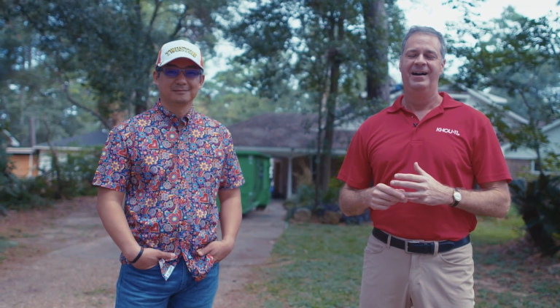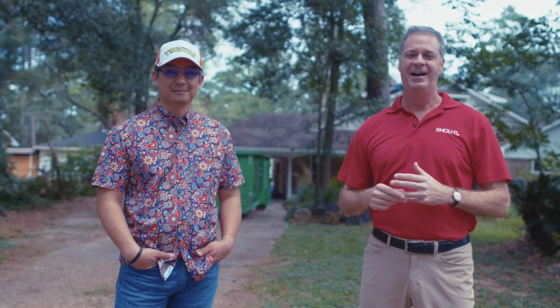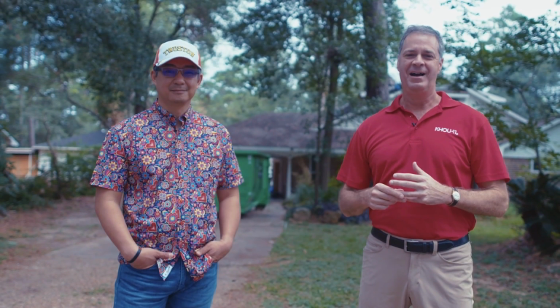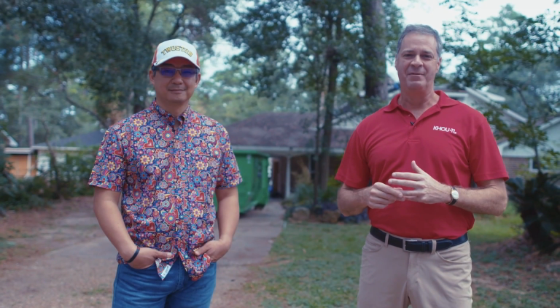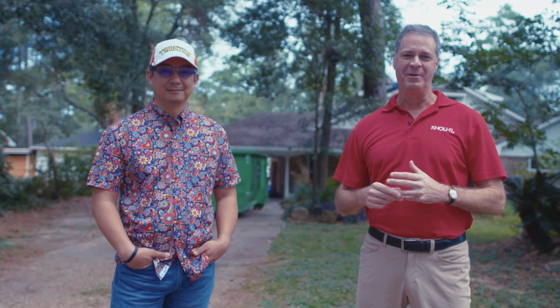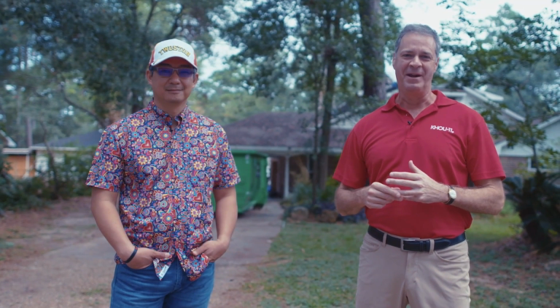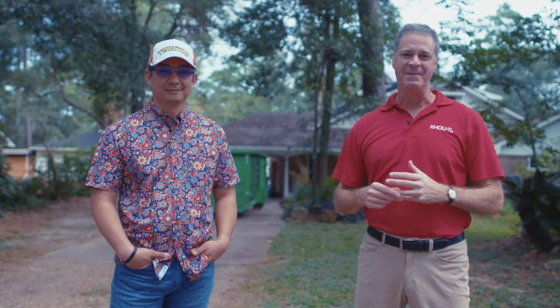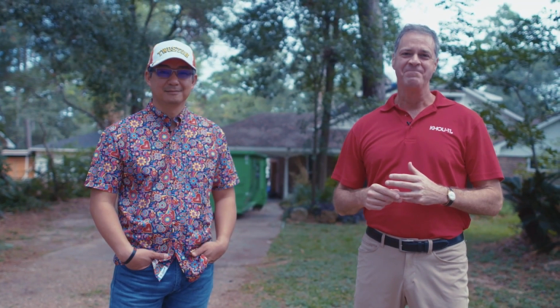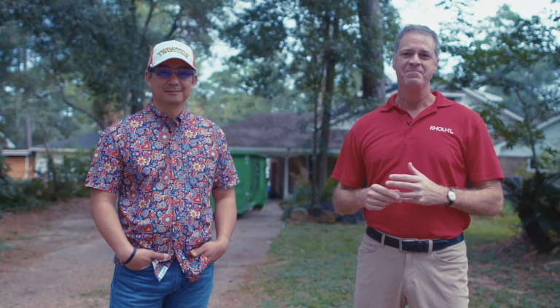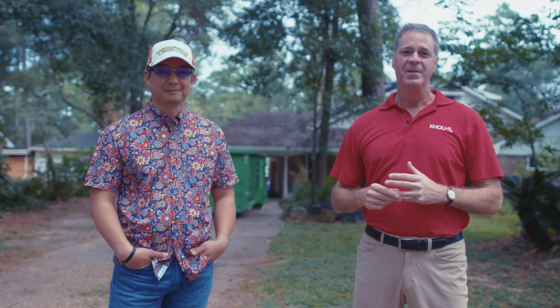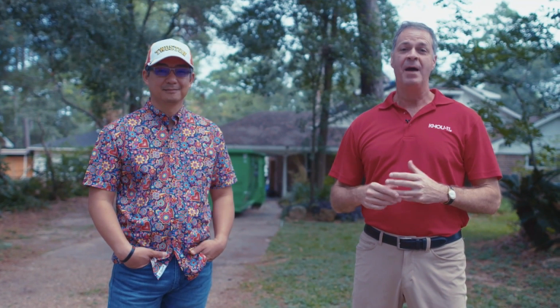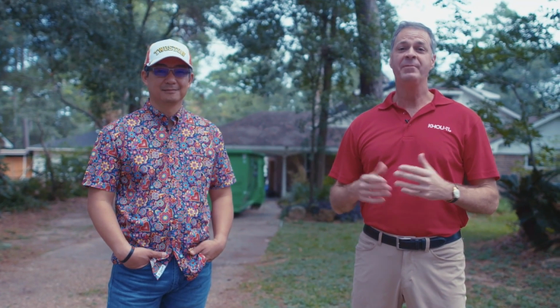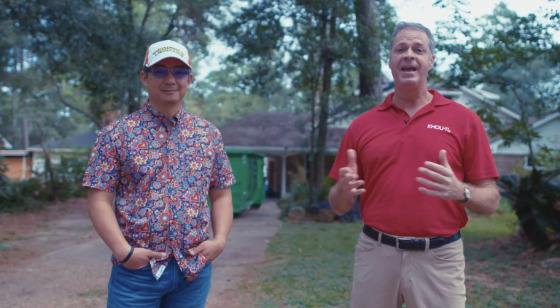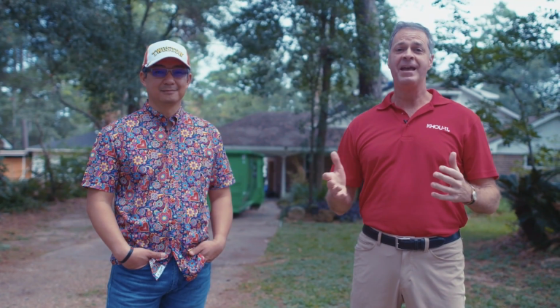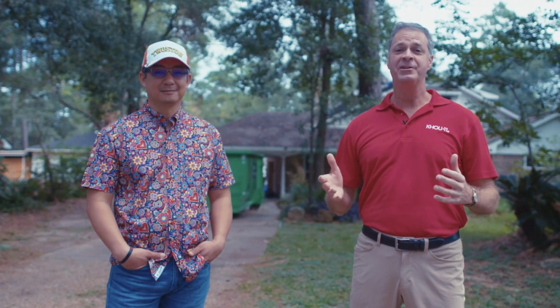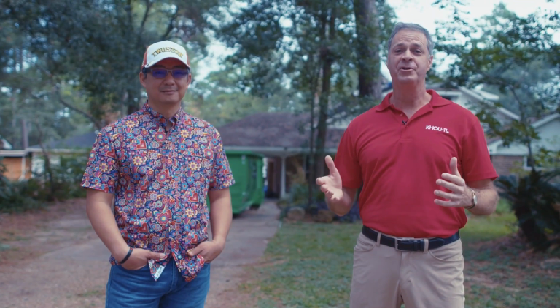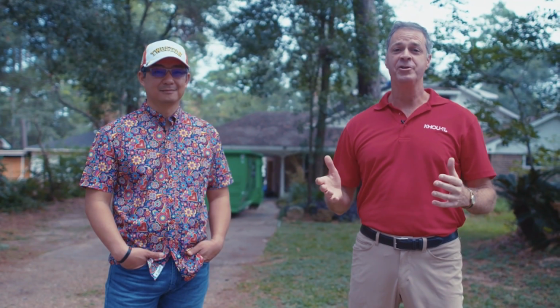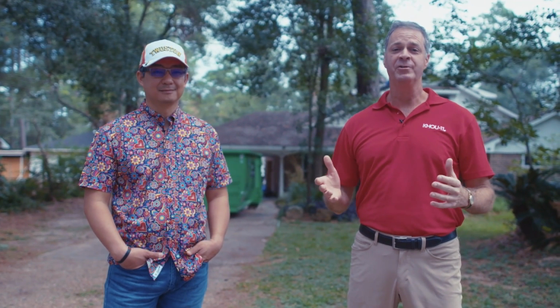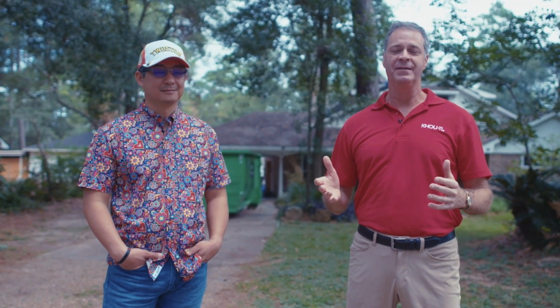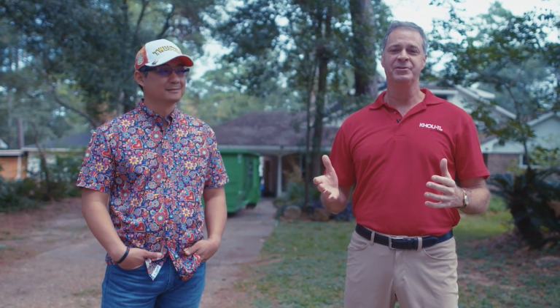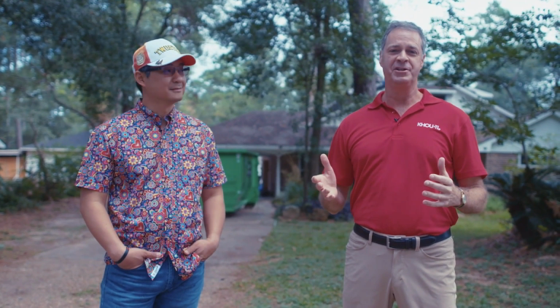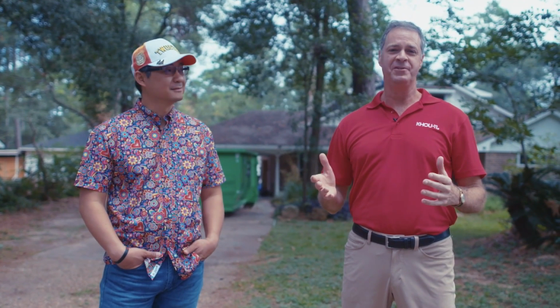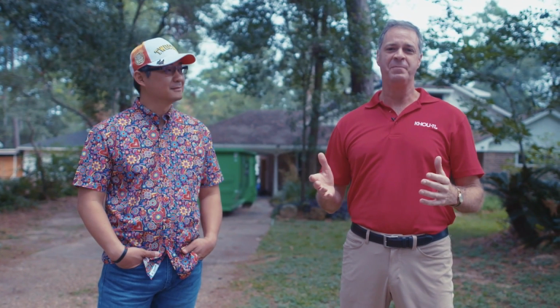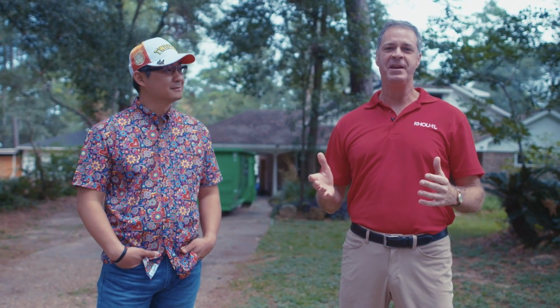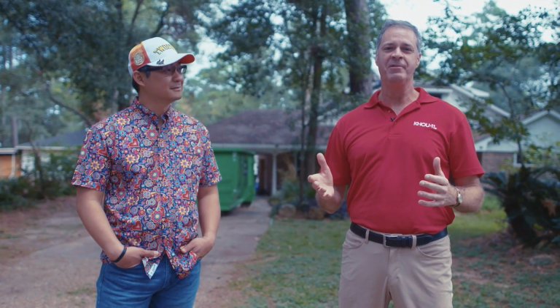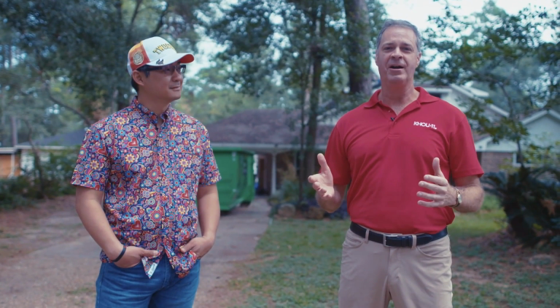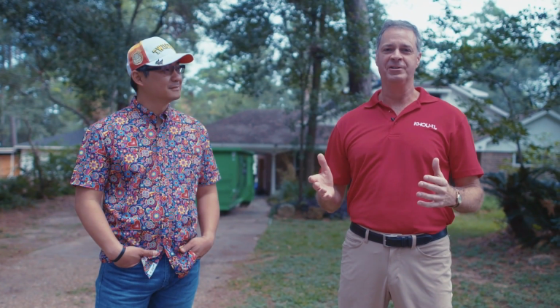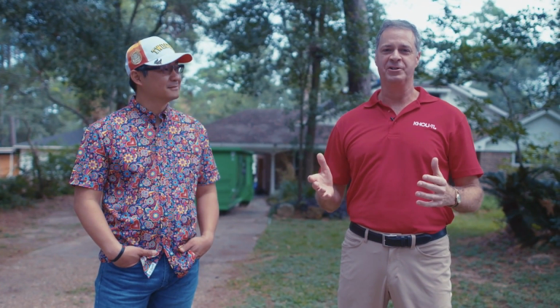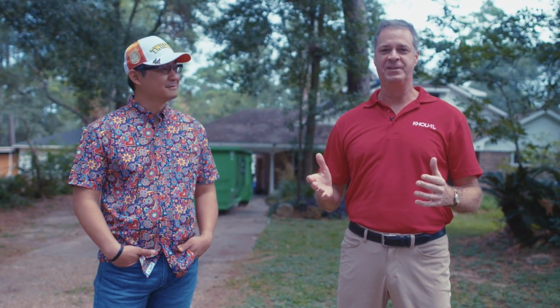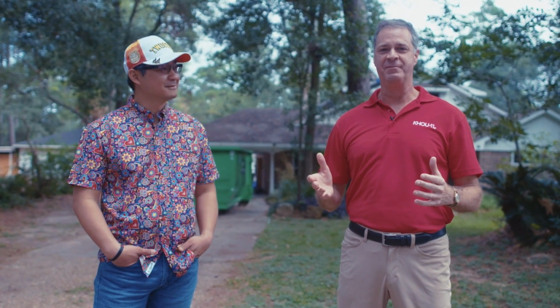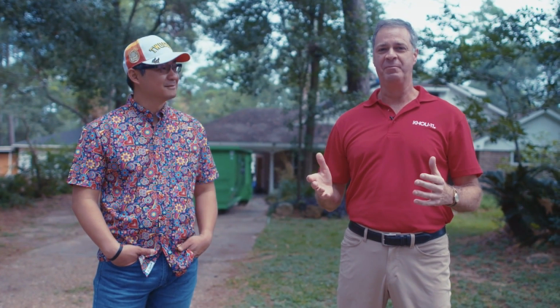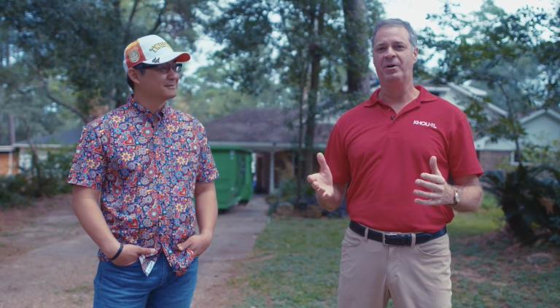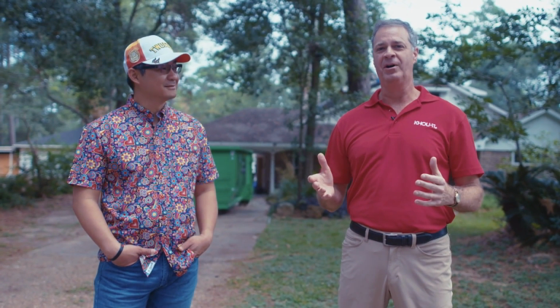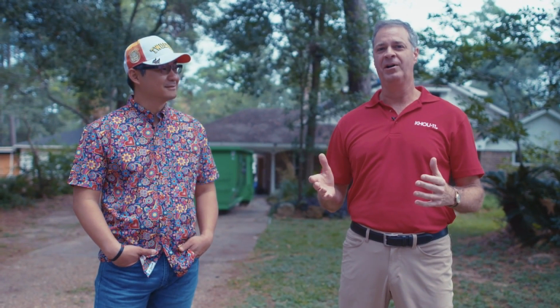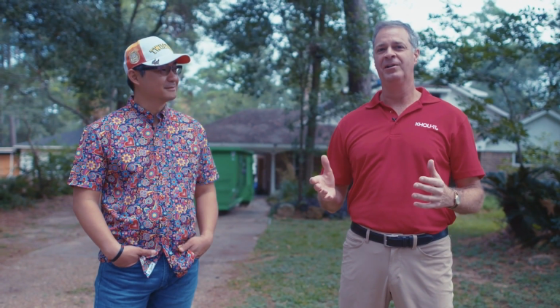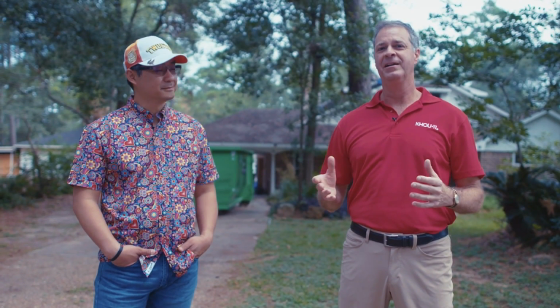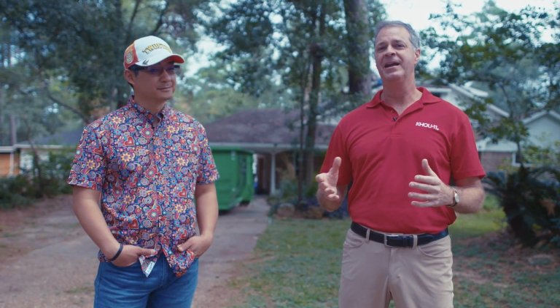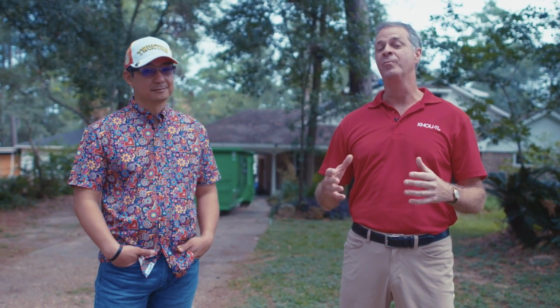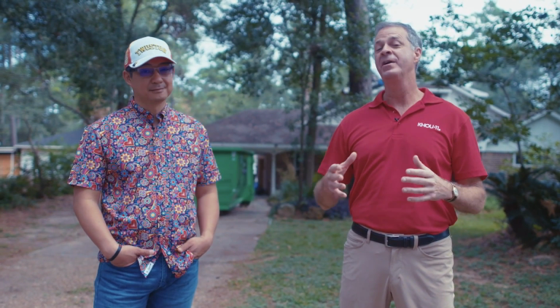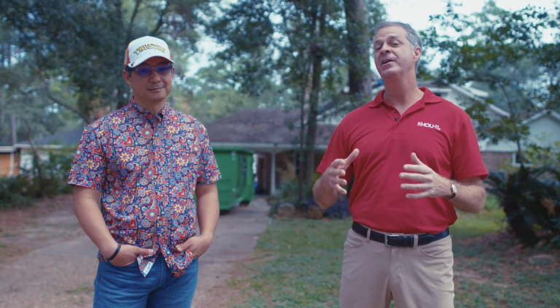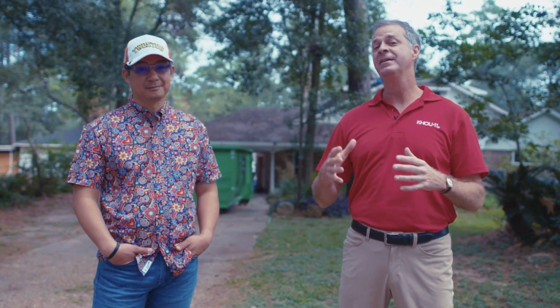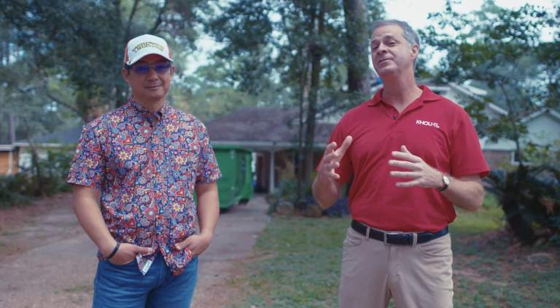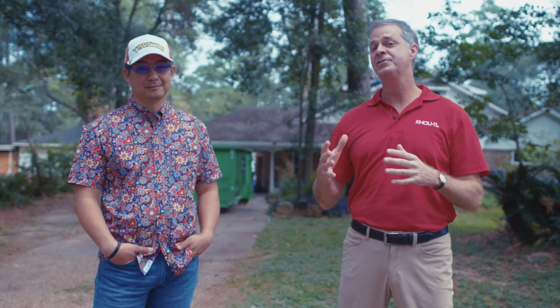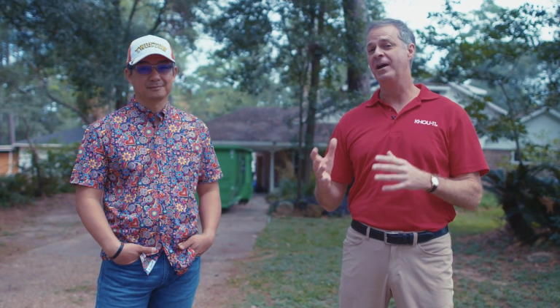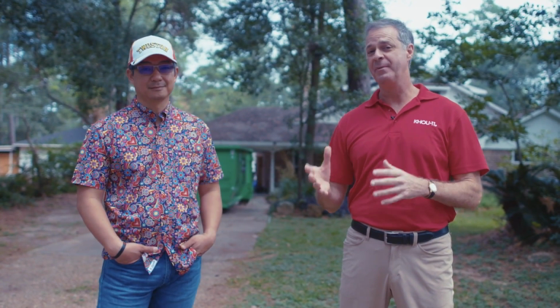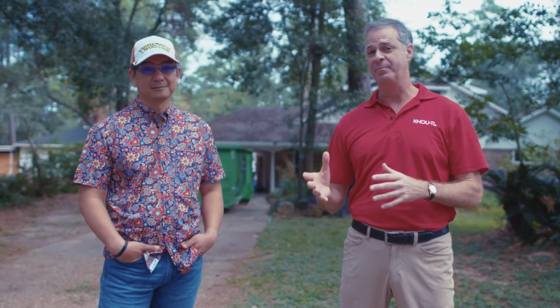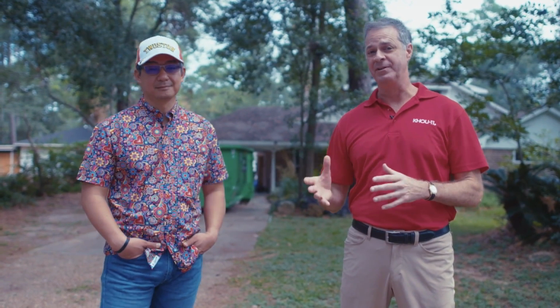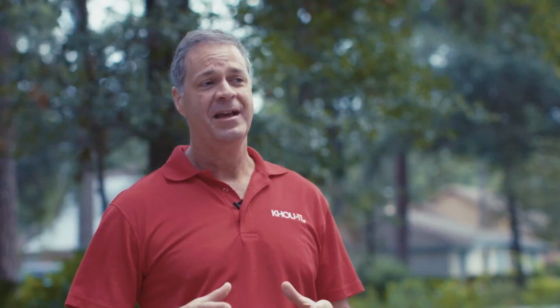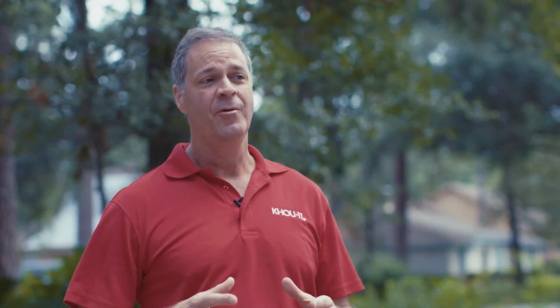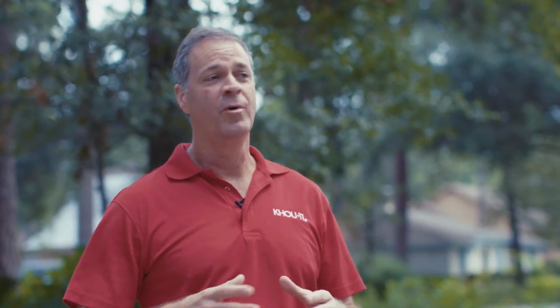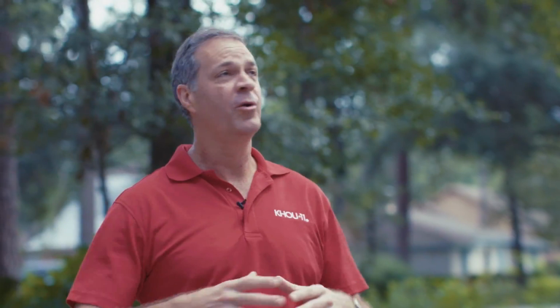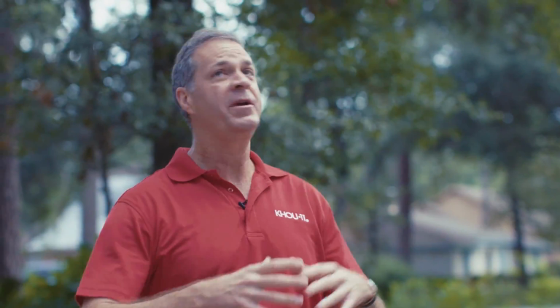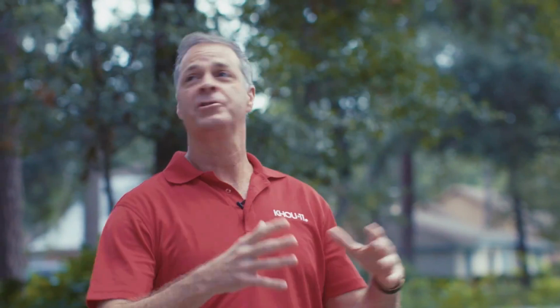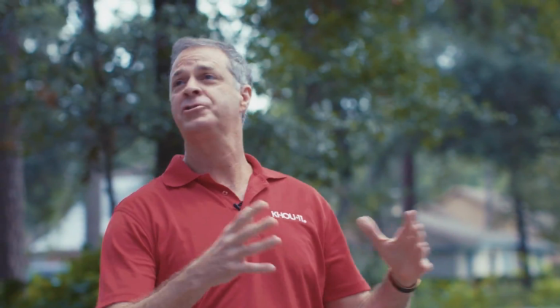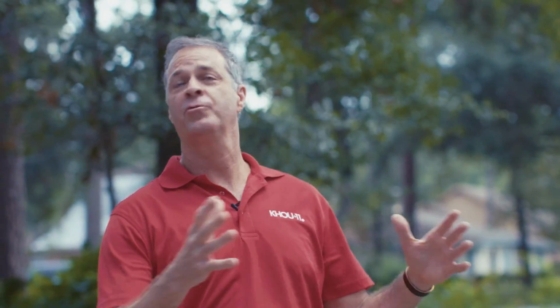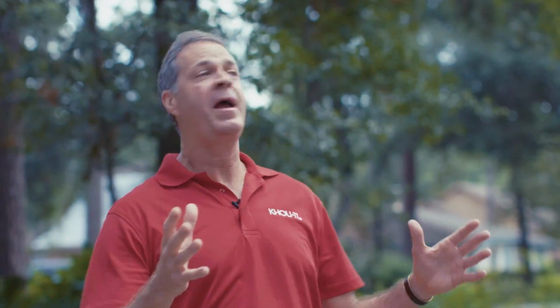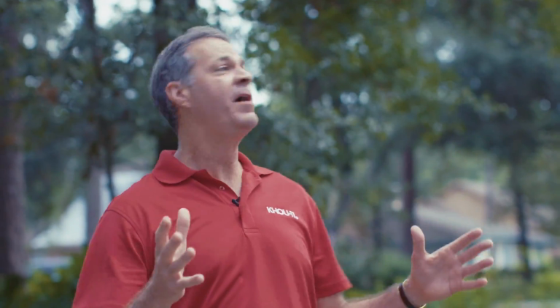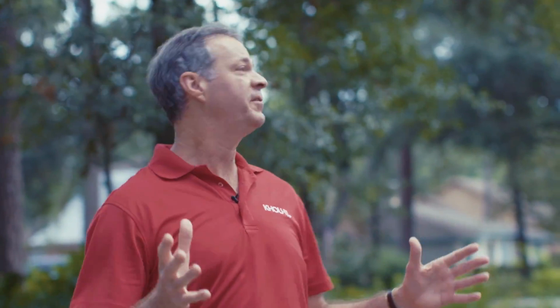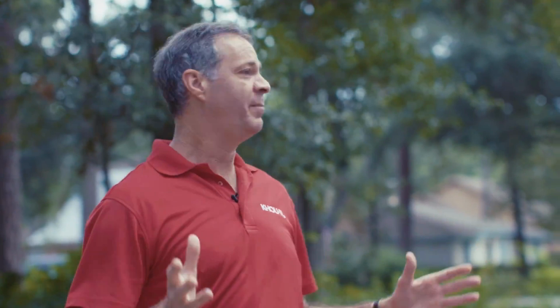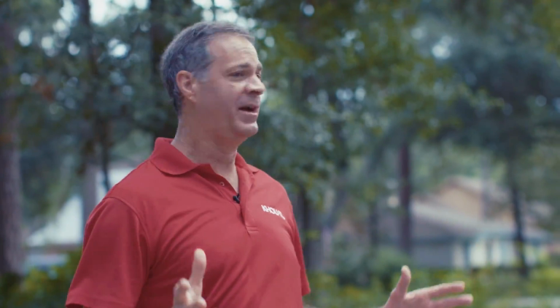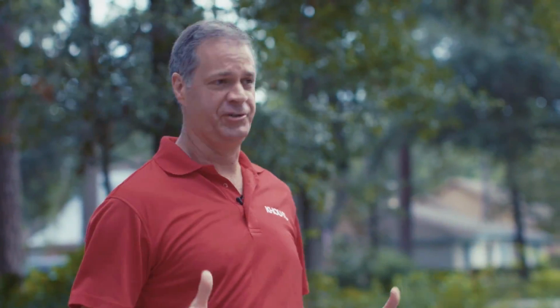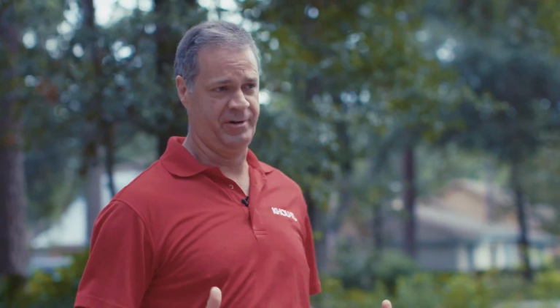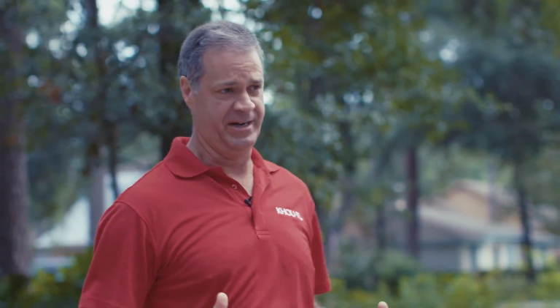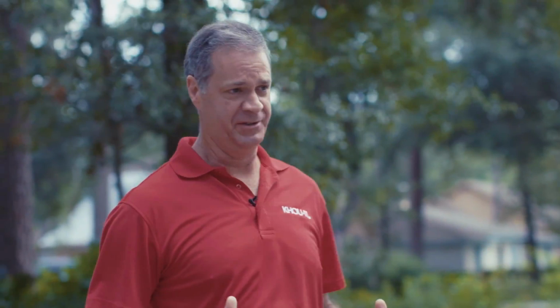Hi everybody. I'm KHOU 11 Chief Meteorologist David Paul and we are in Cyprus where we are surrounded by trees.